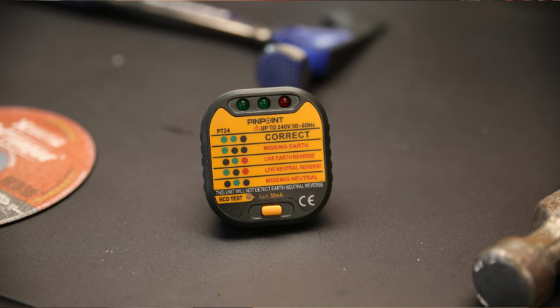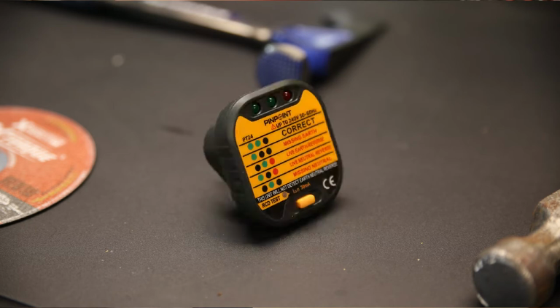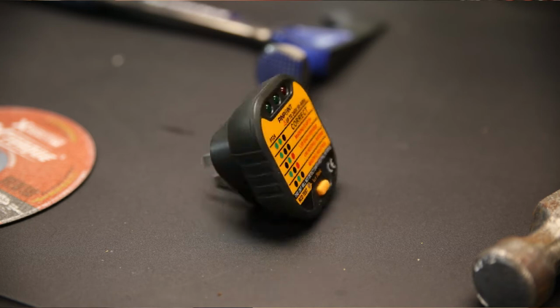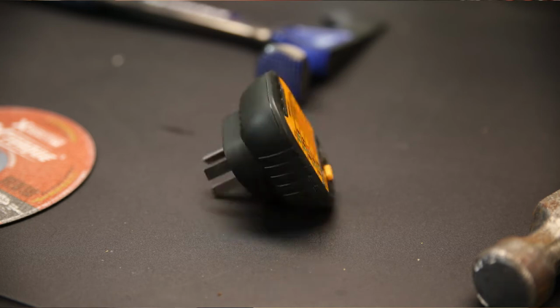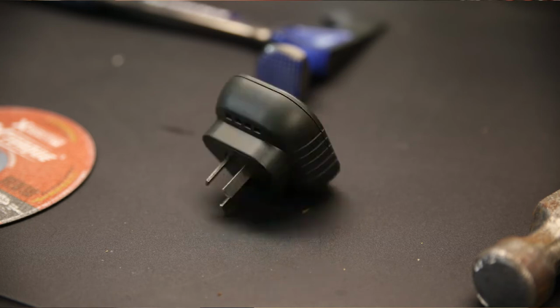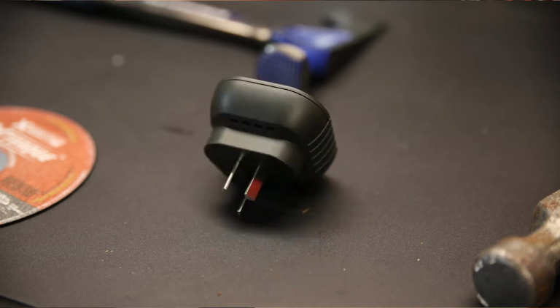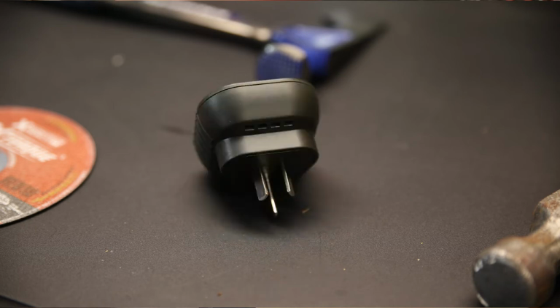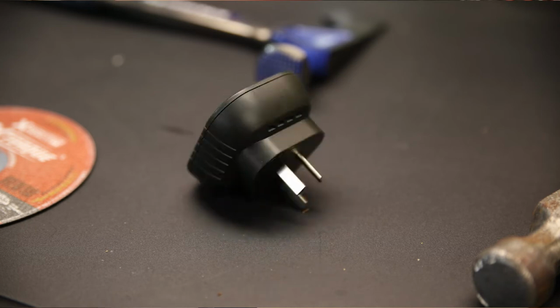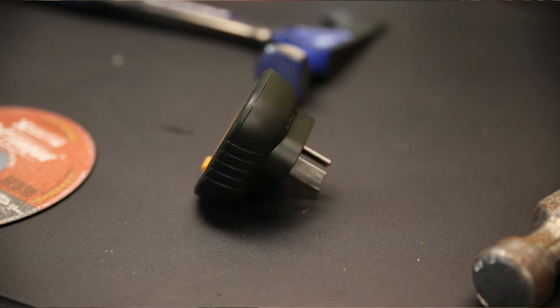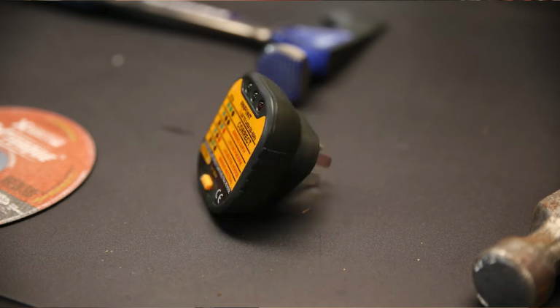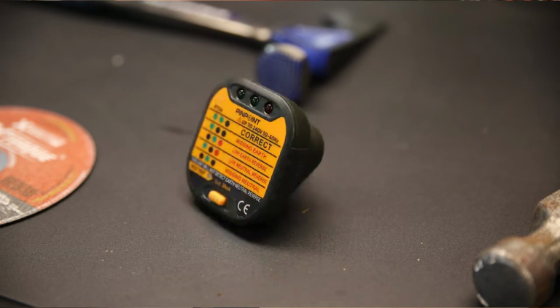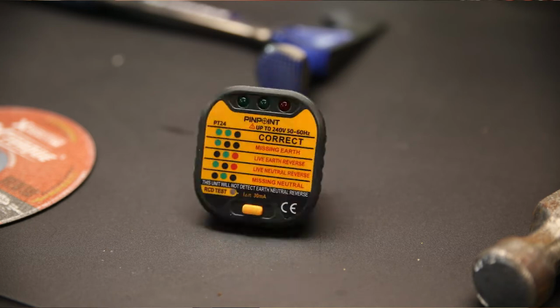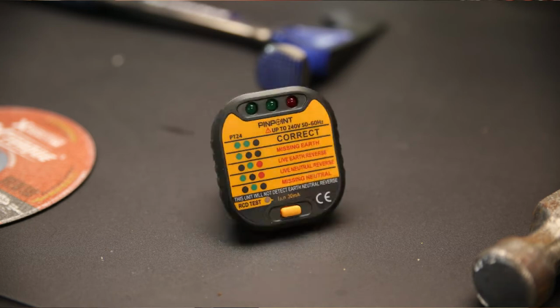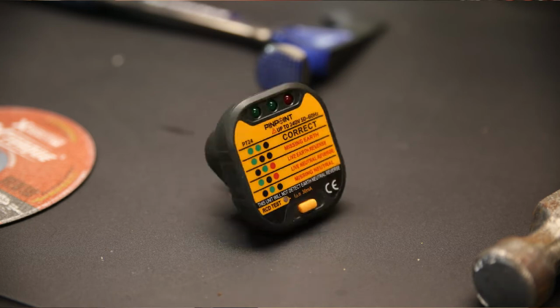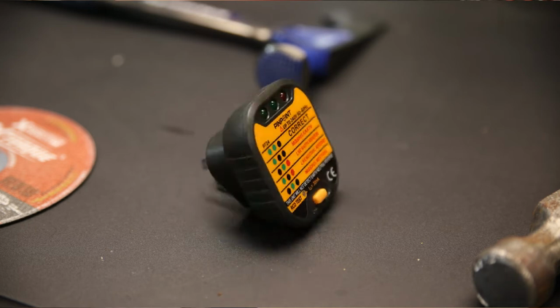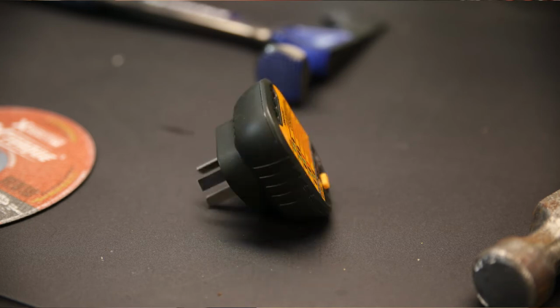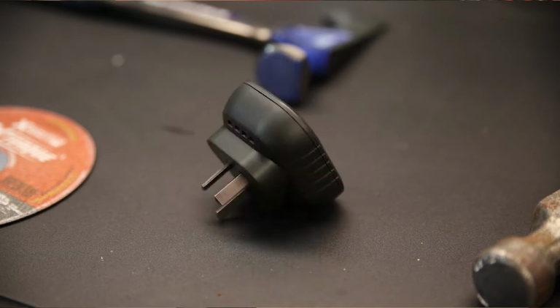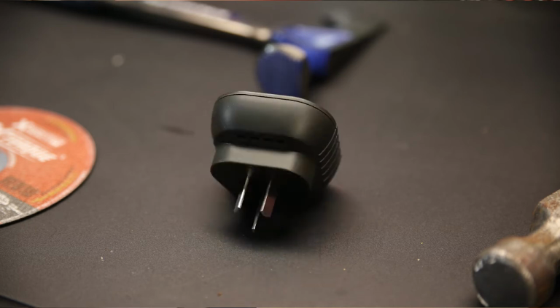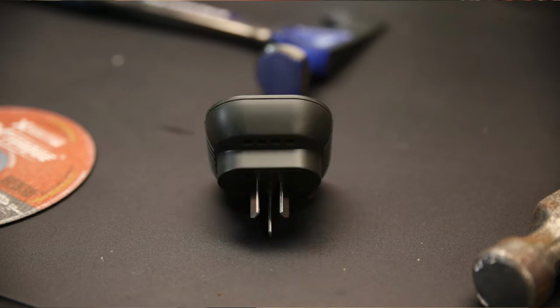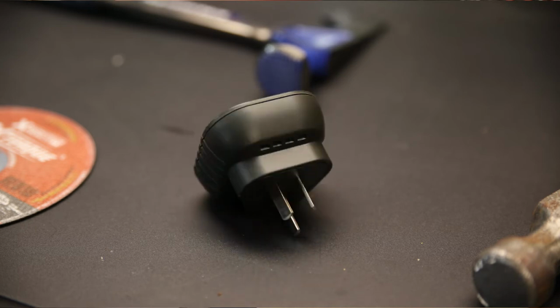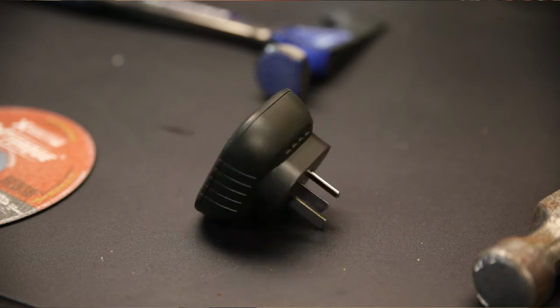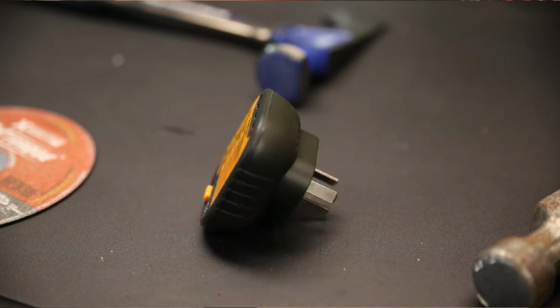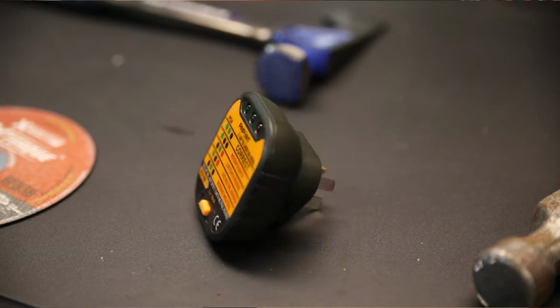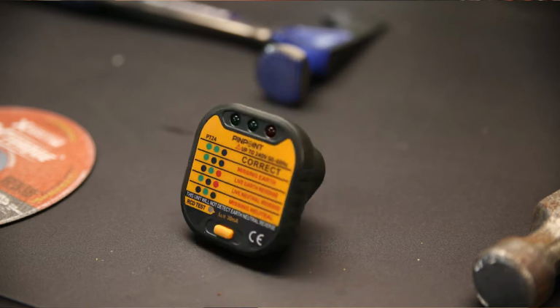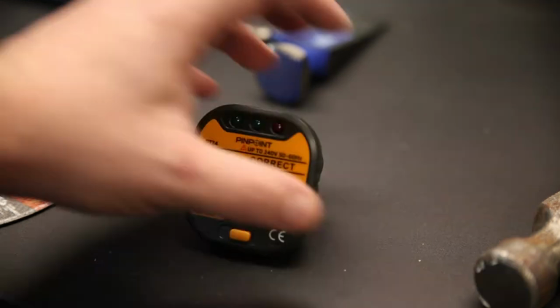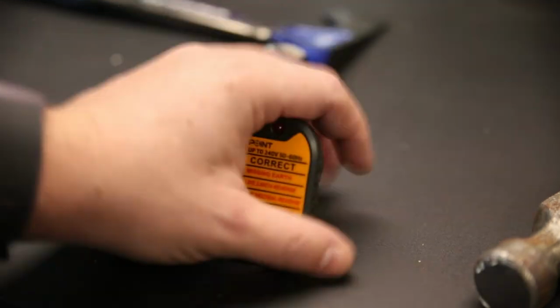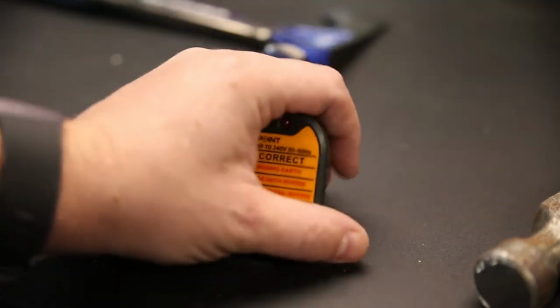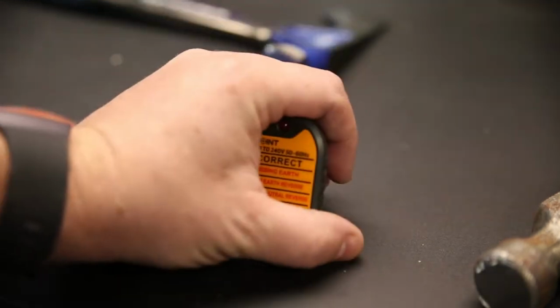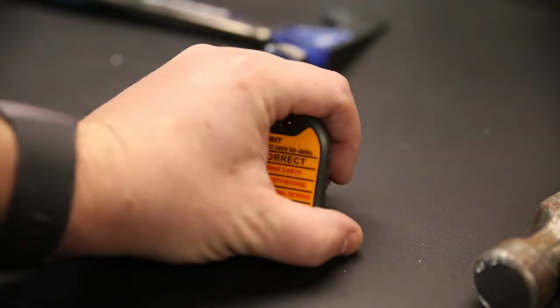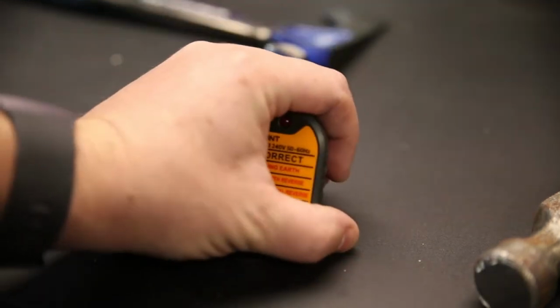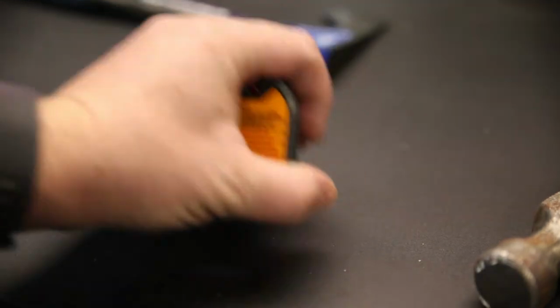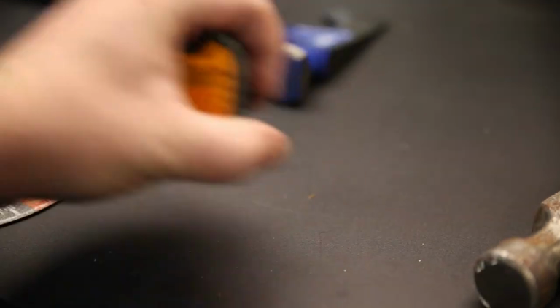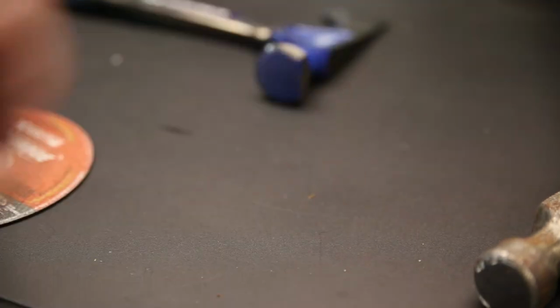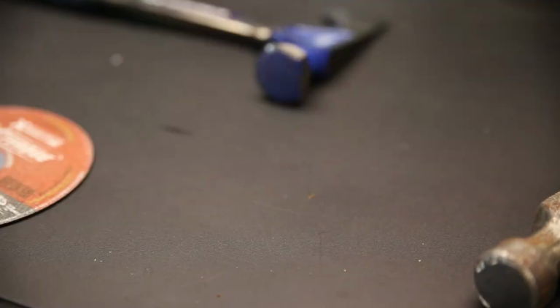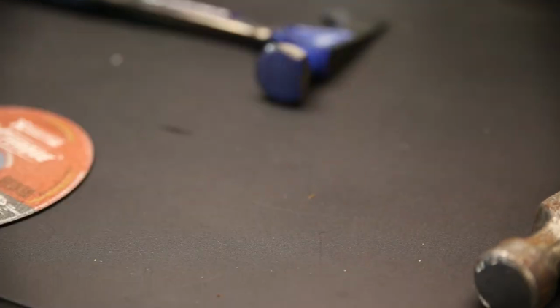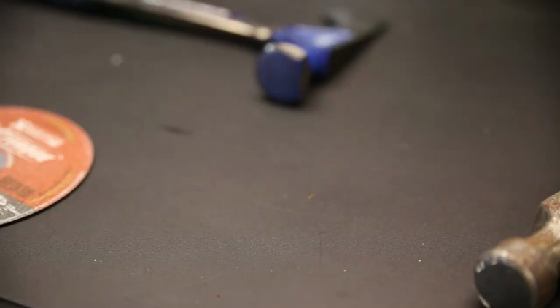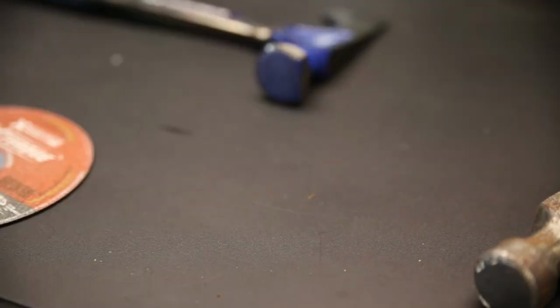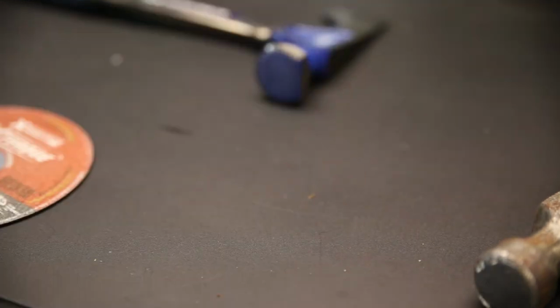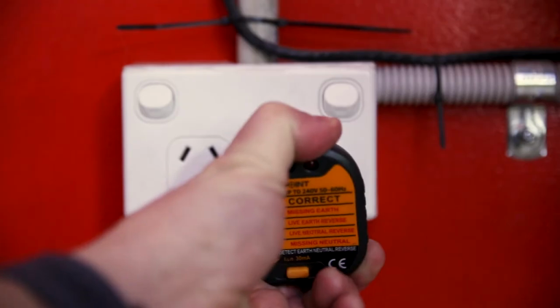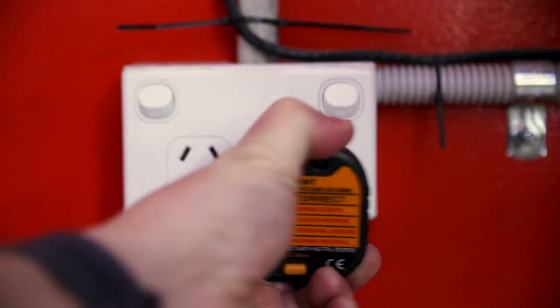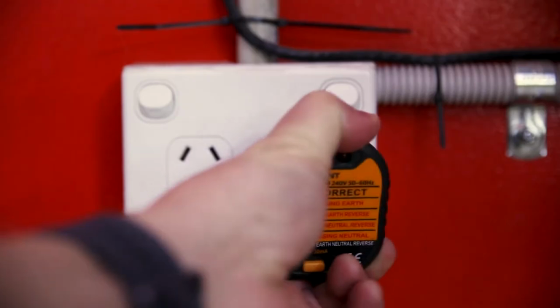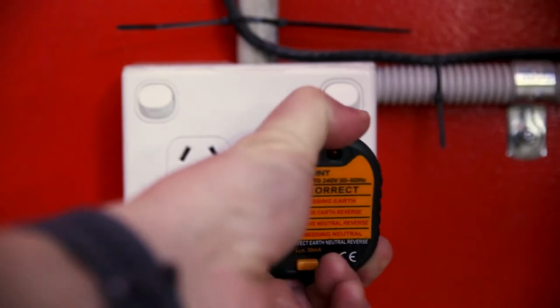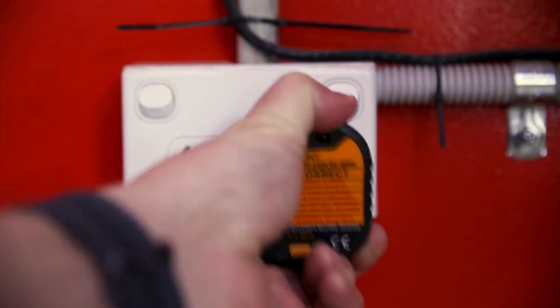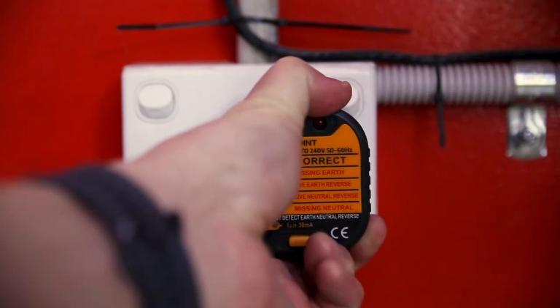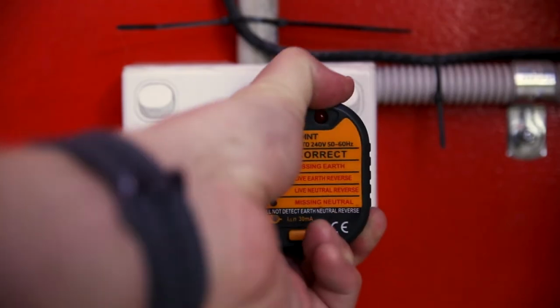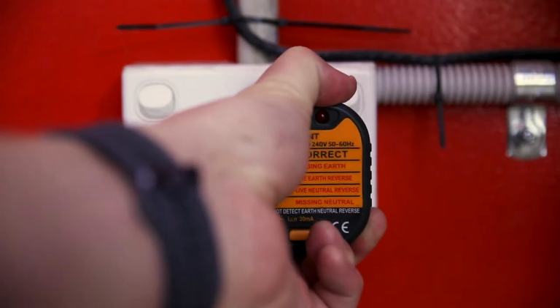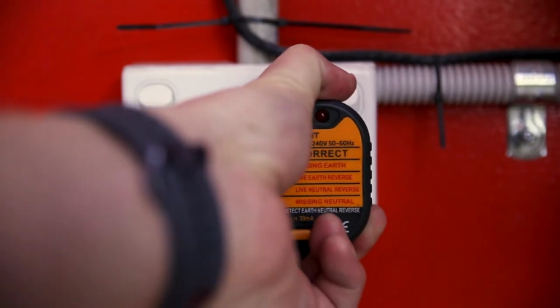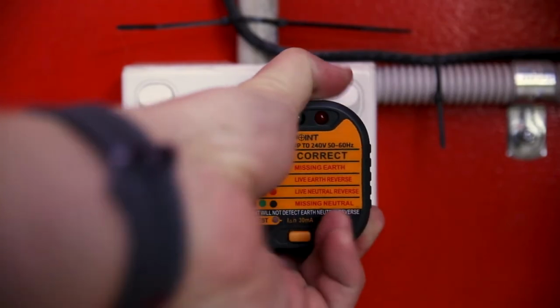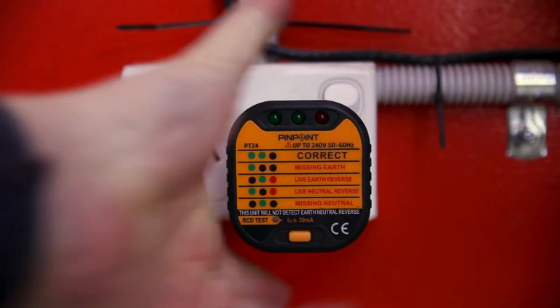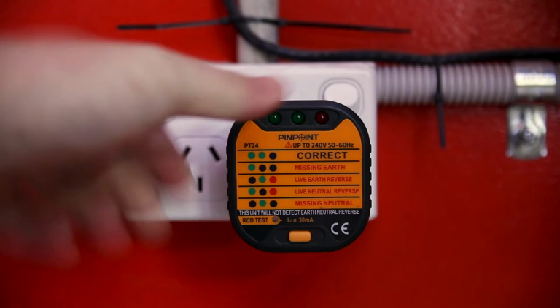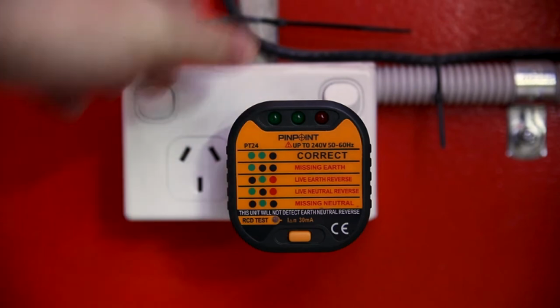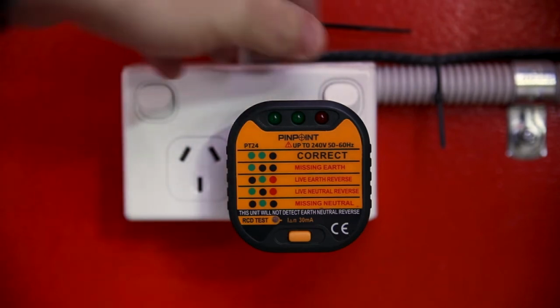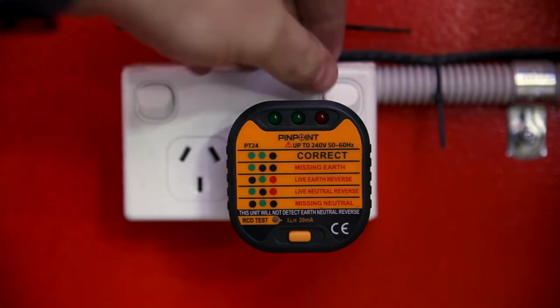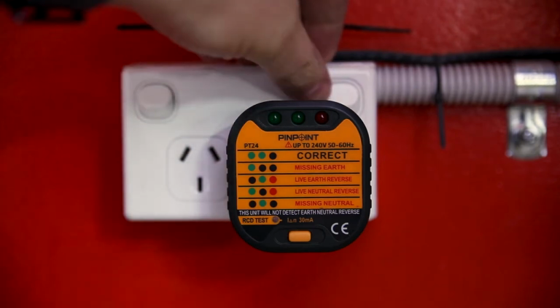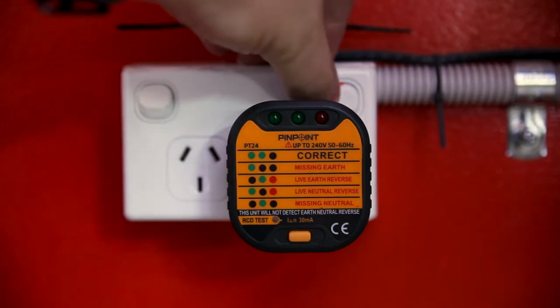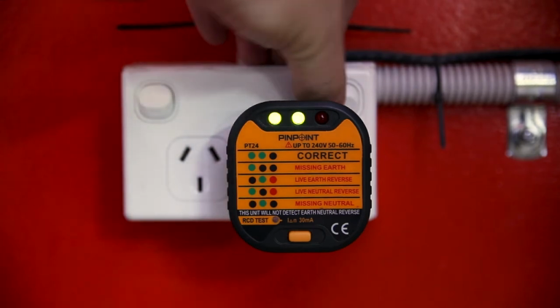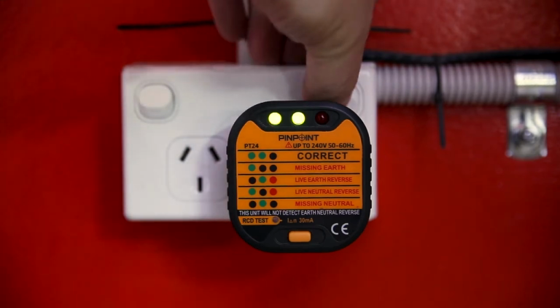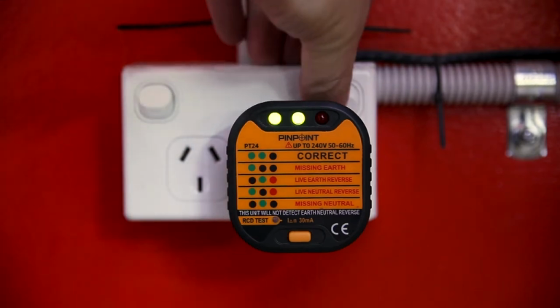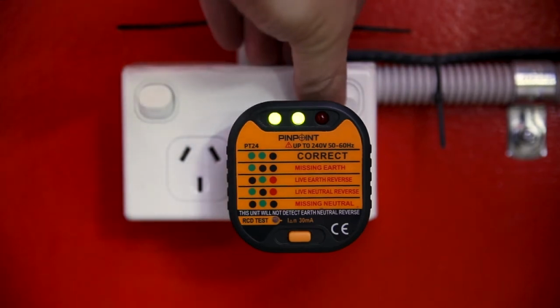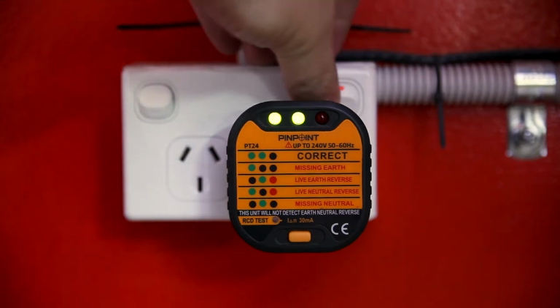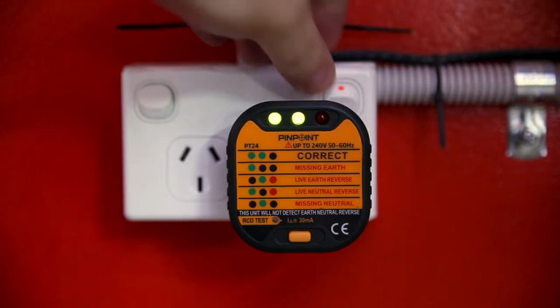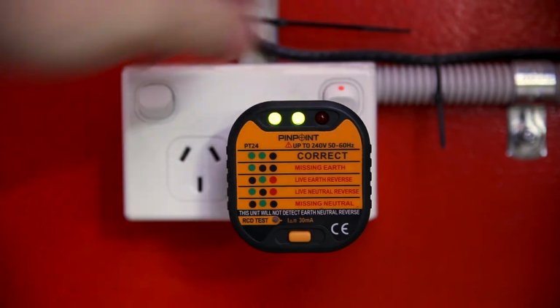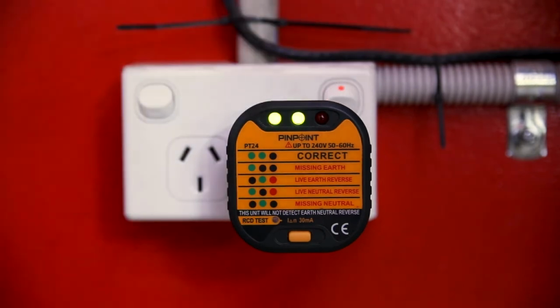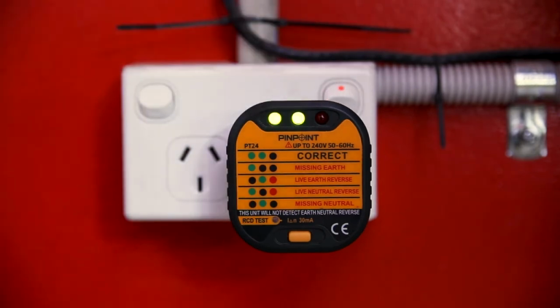The PT24 is an easy-to-use socket tester from Pinpoint. You simply plug it in and it'll diagnose any issues with your 240-volt outlet.